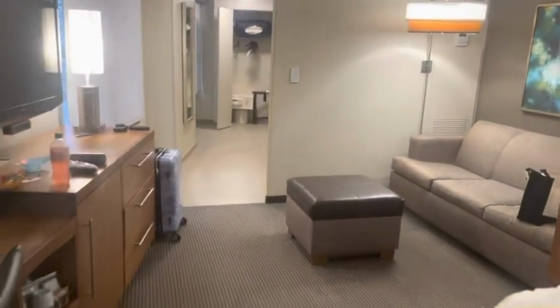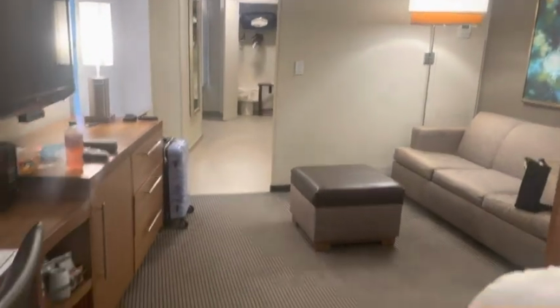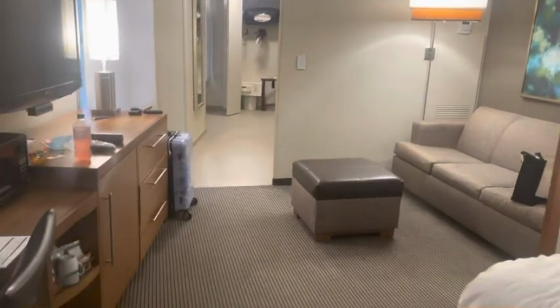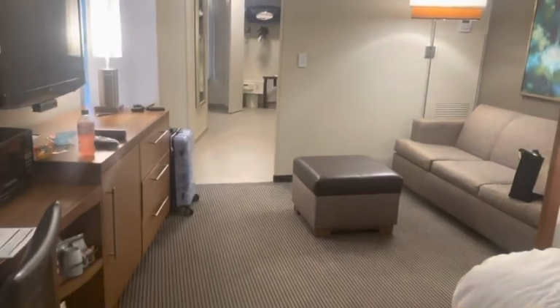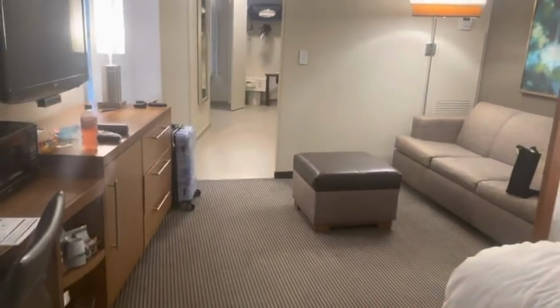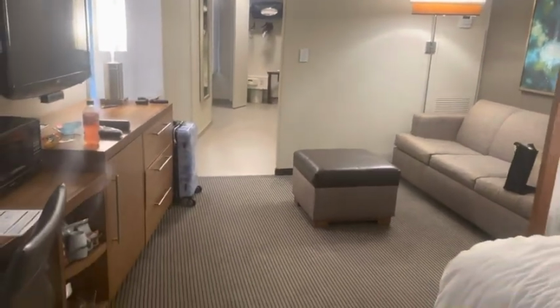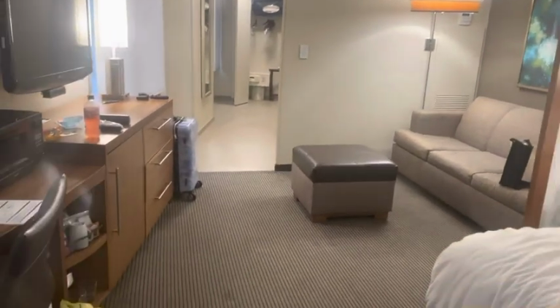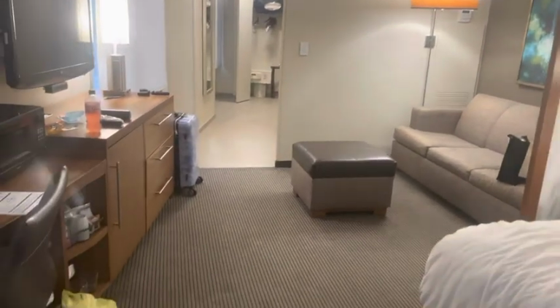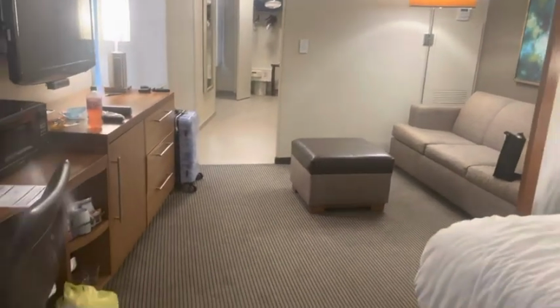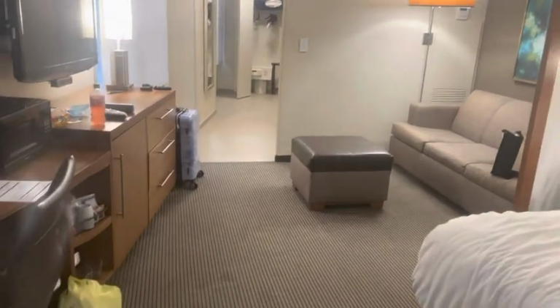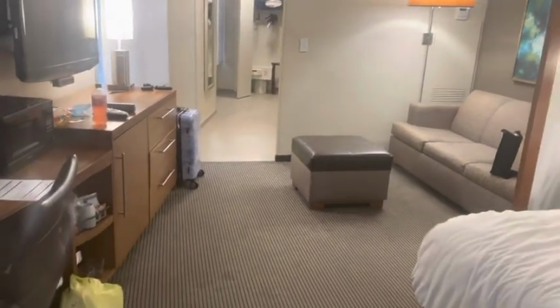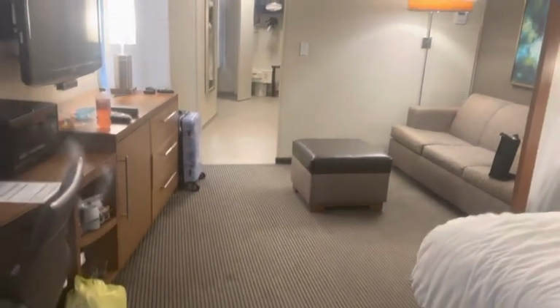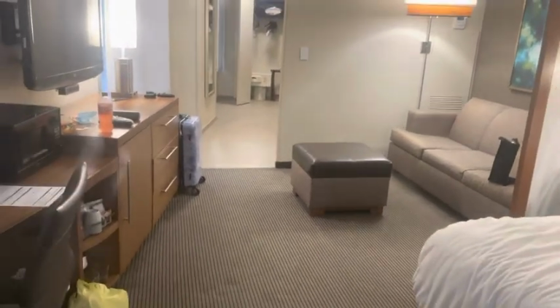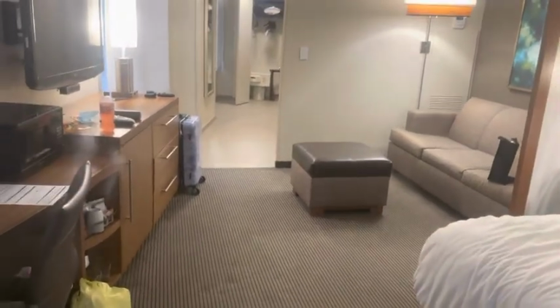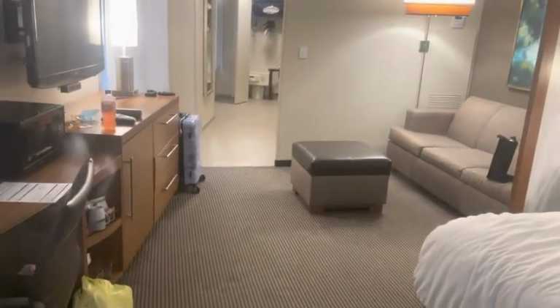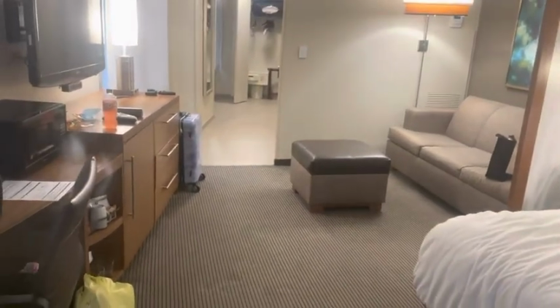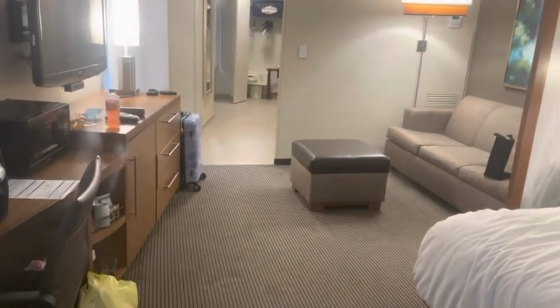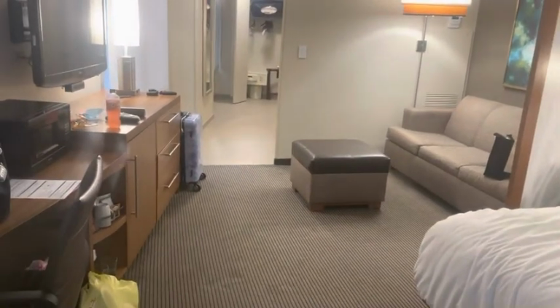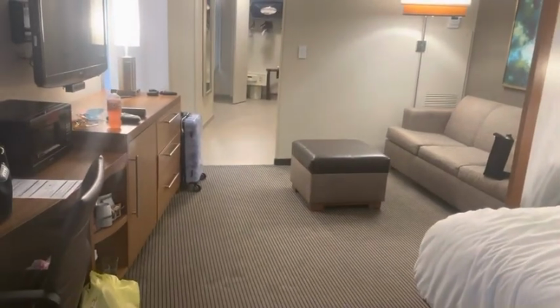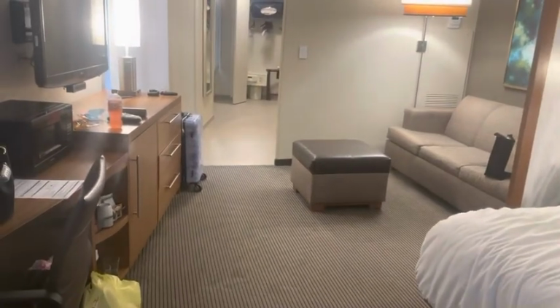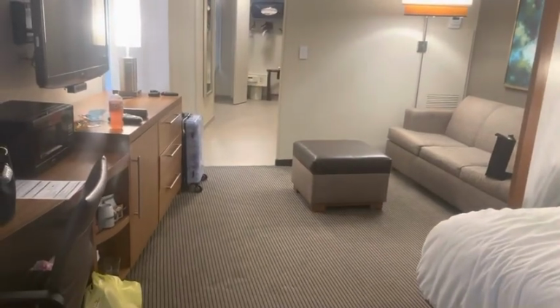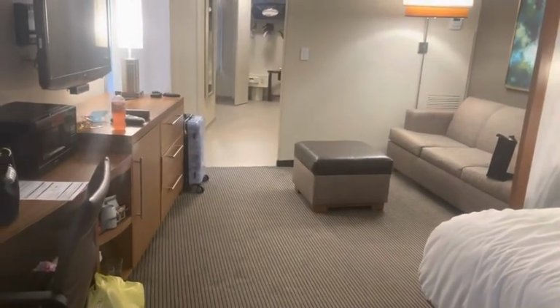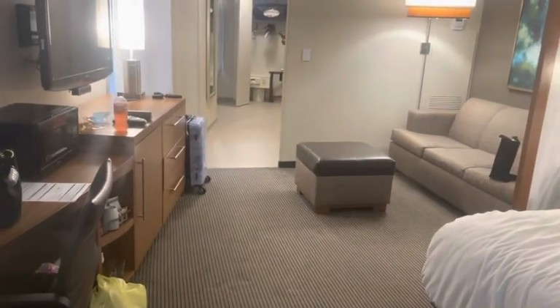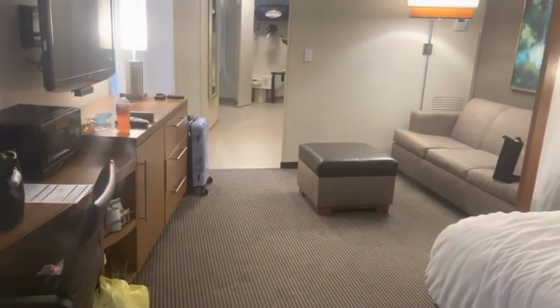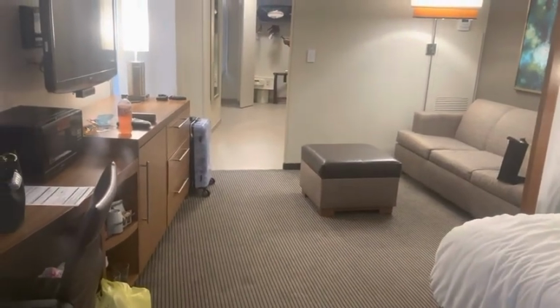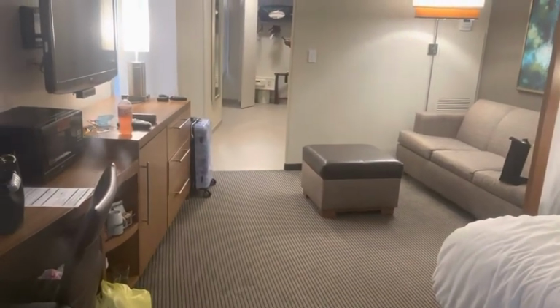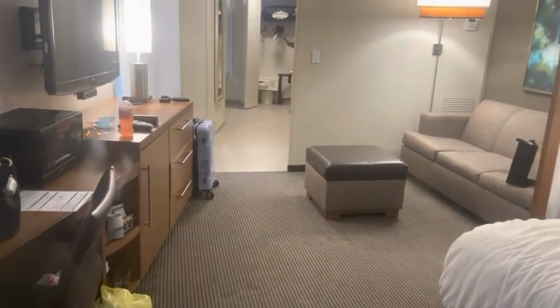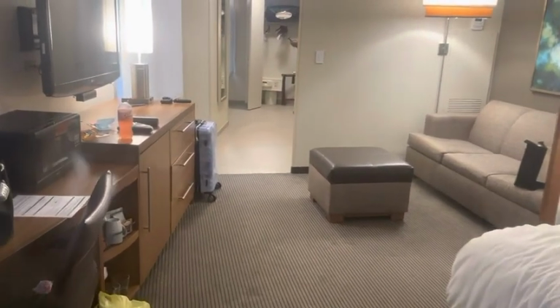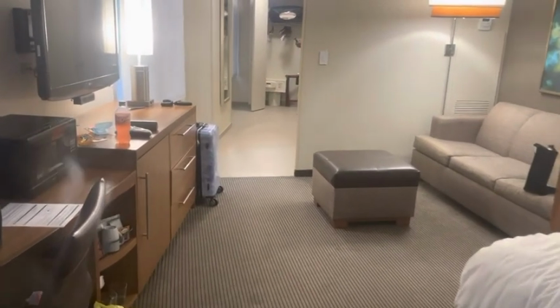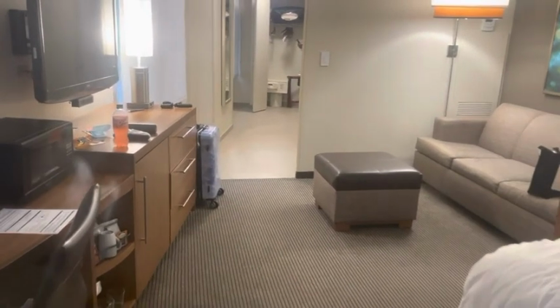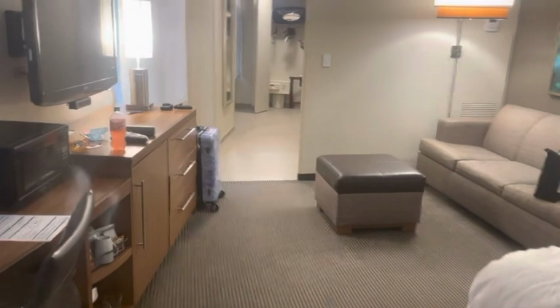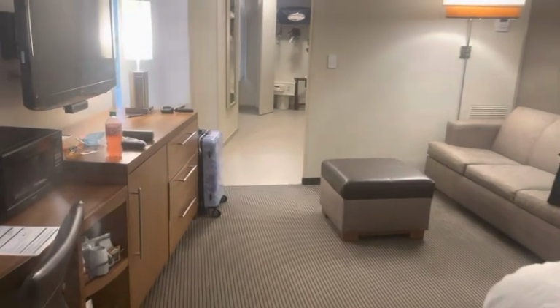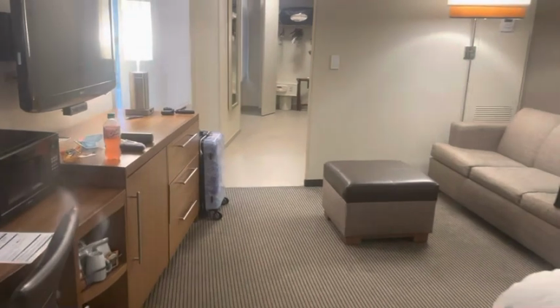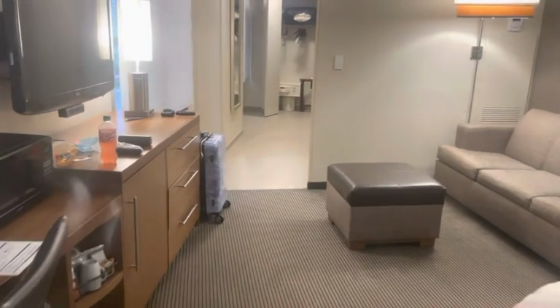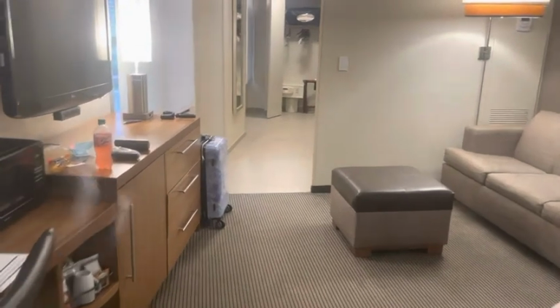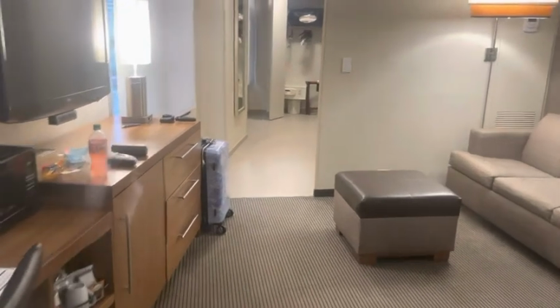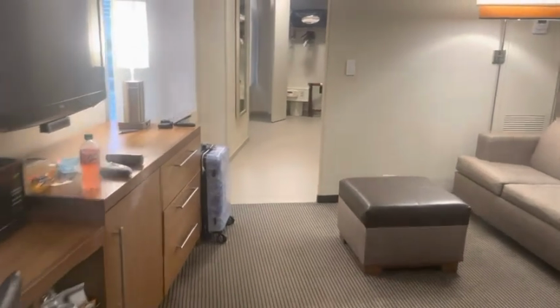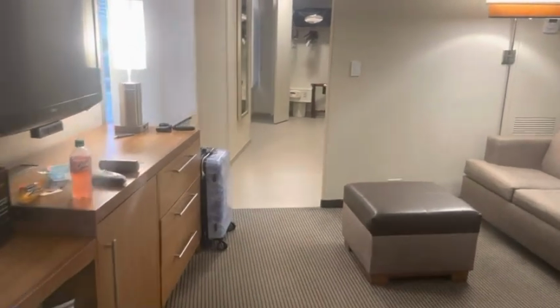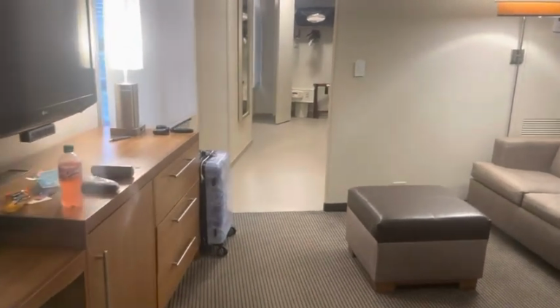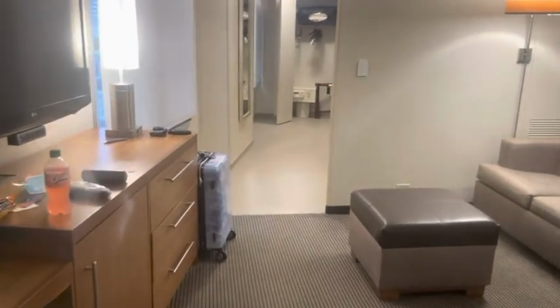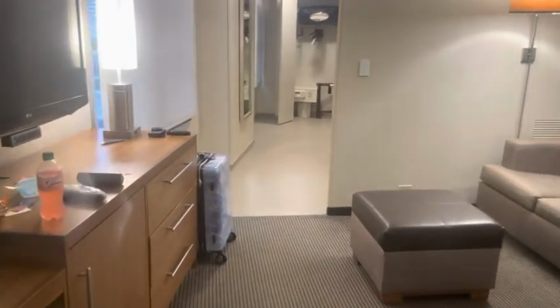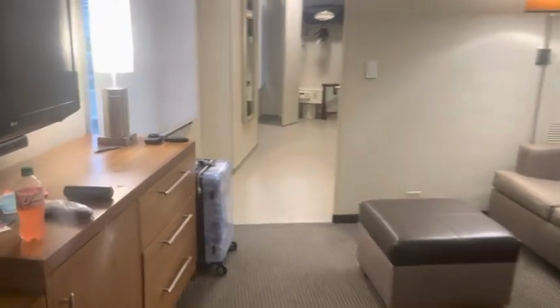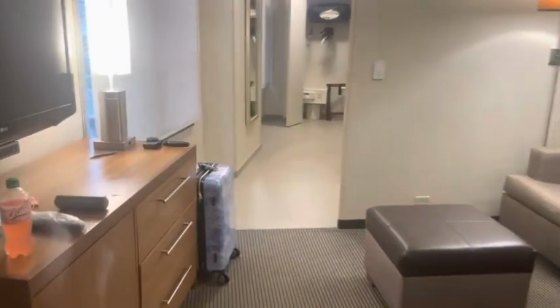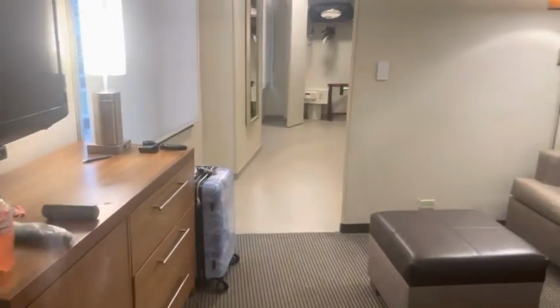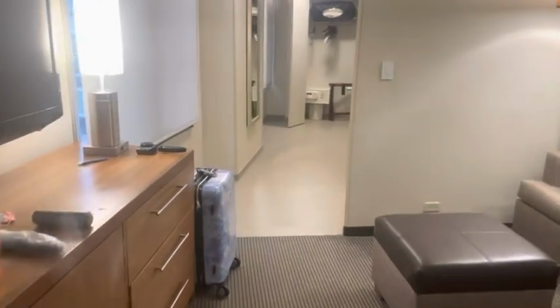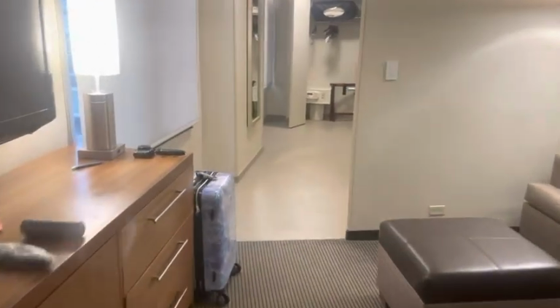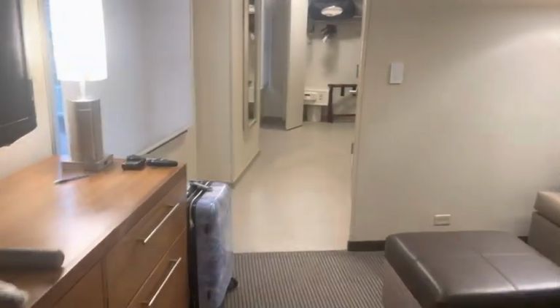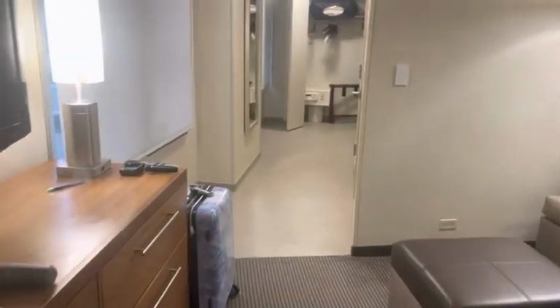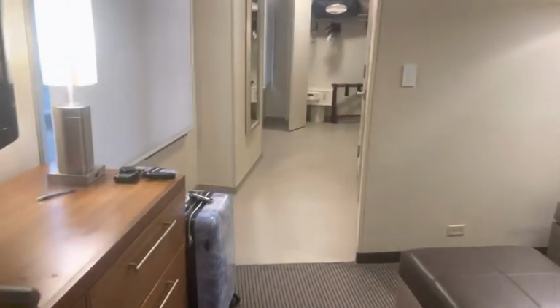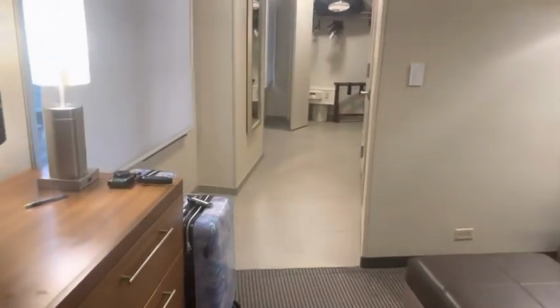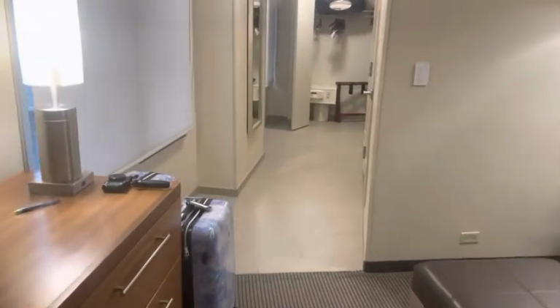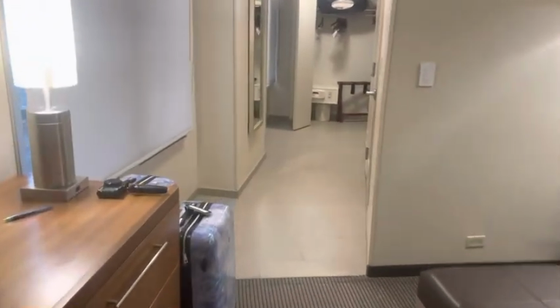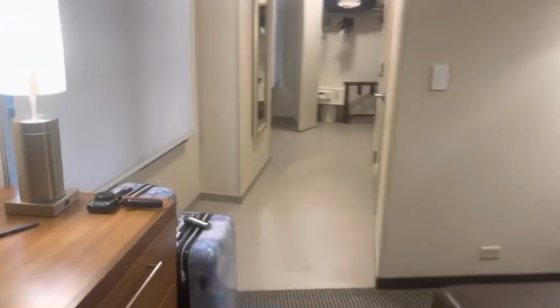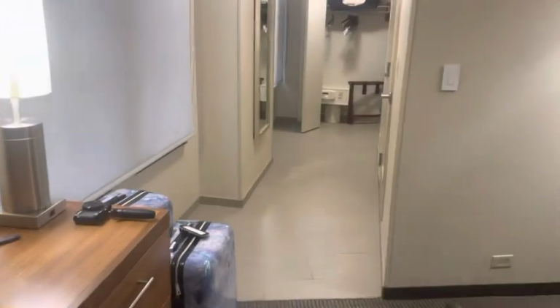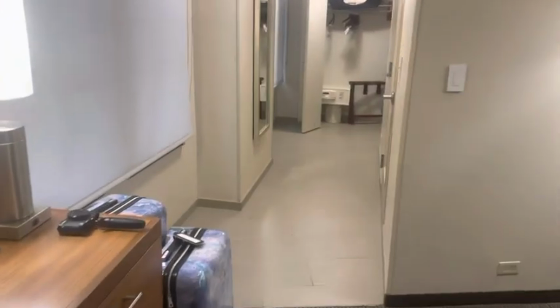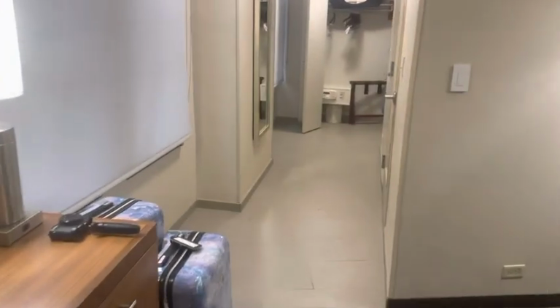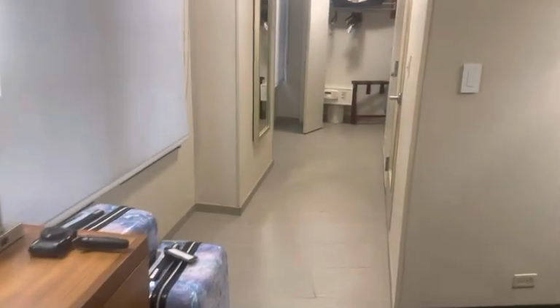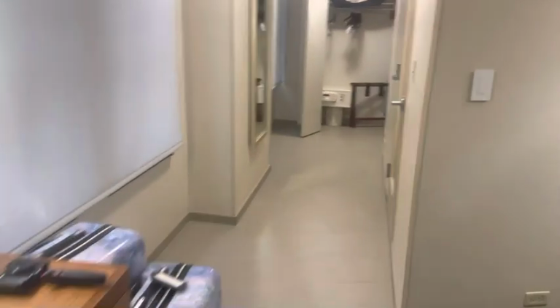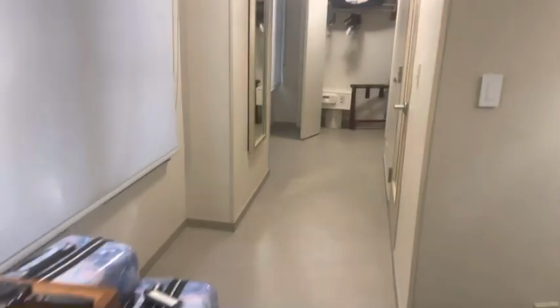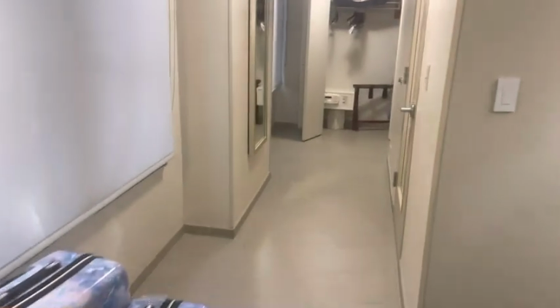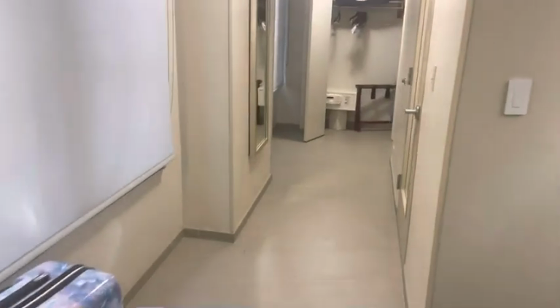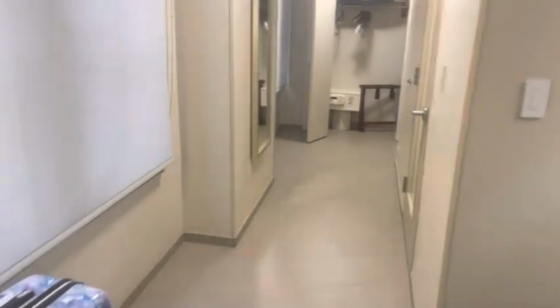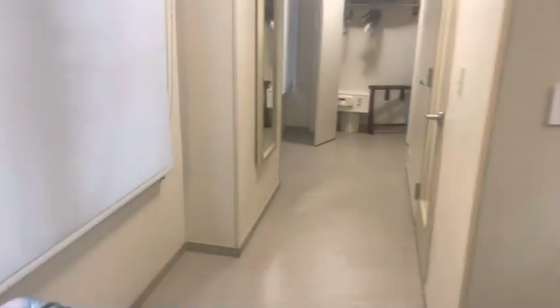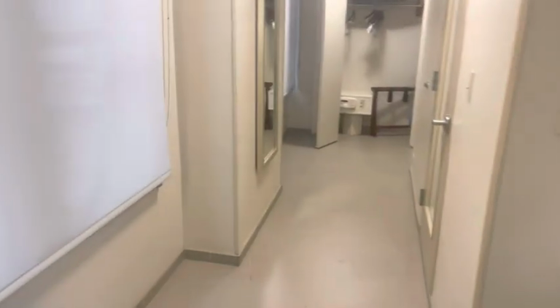But again, a spacious size room, and it is very convenient to things.